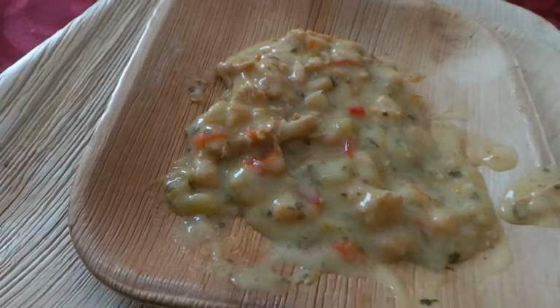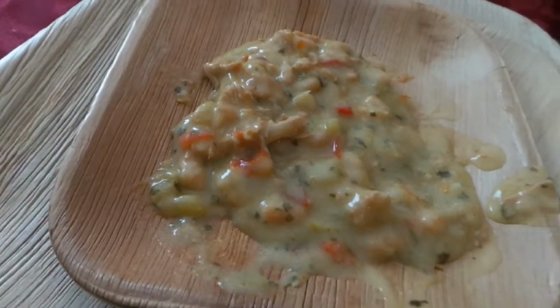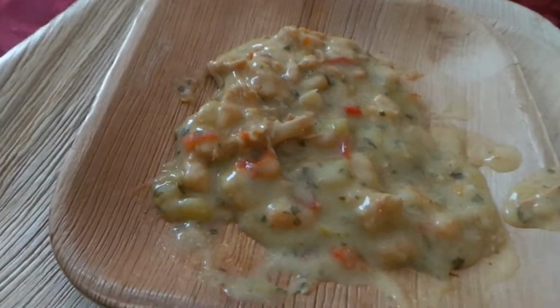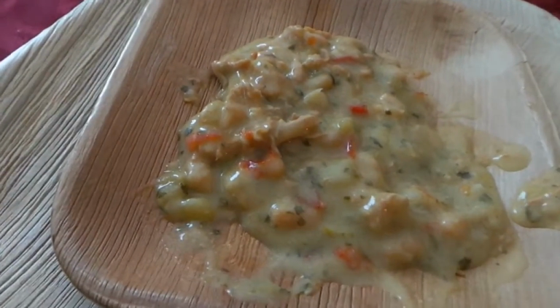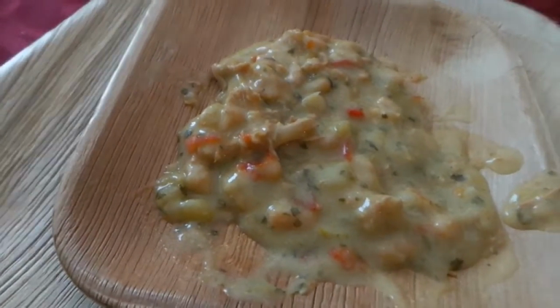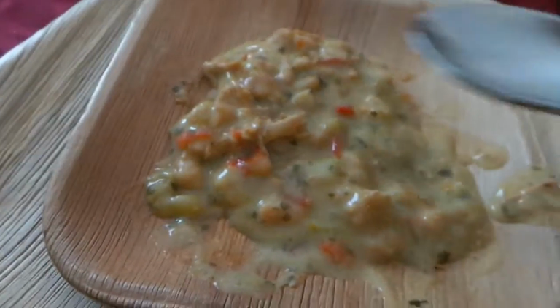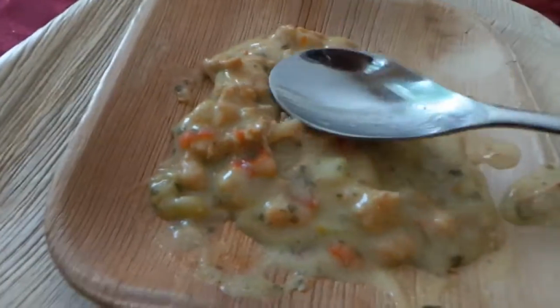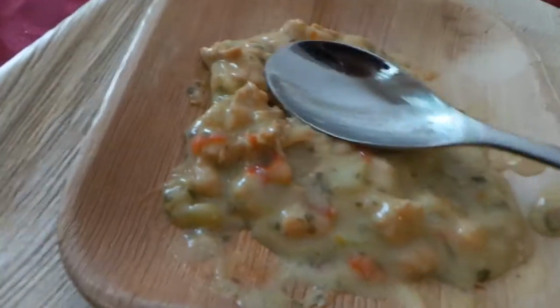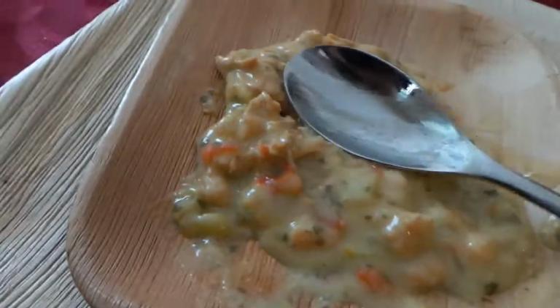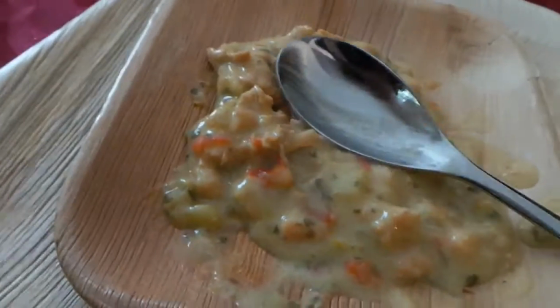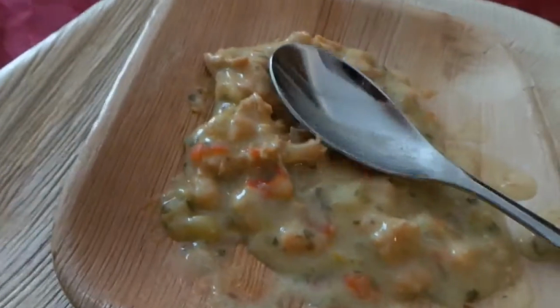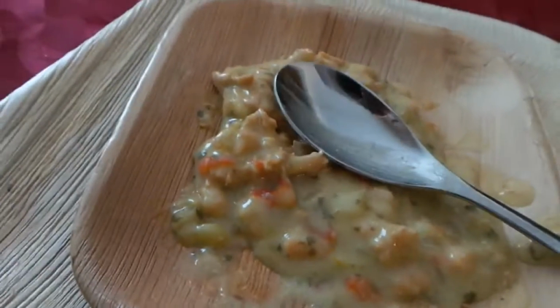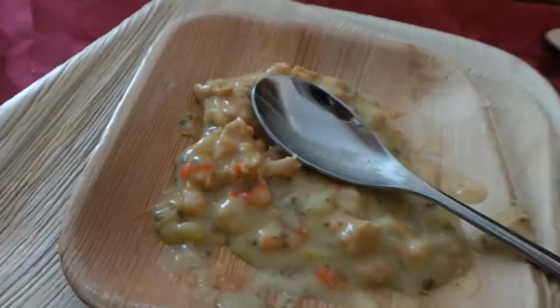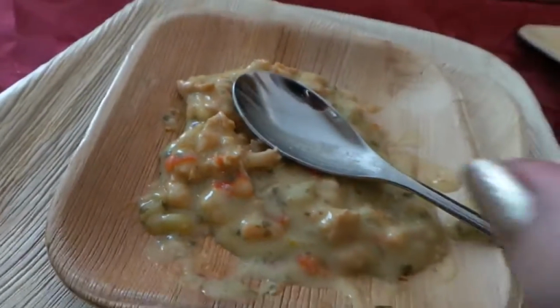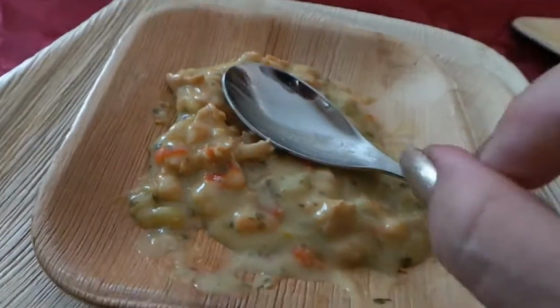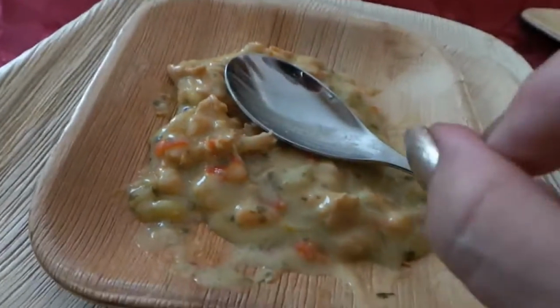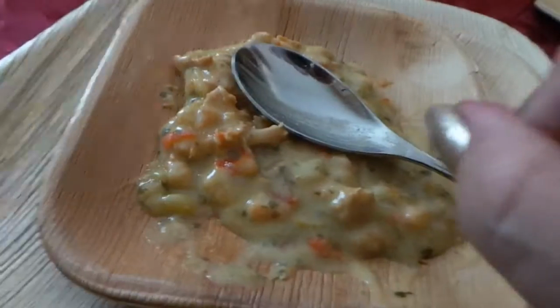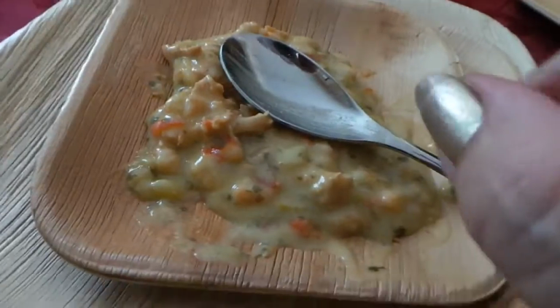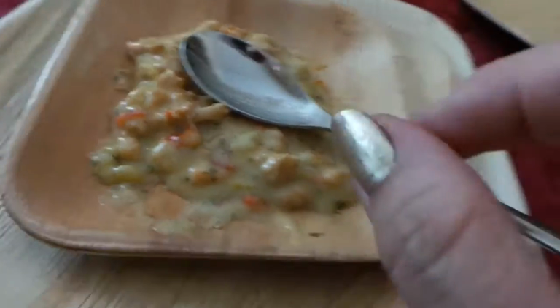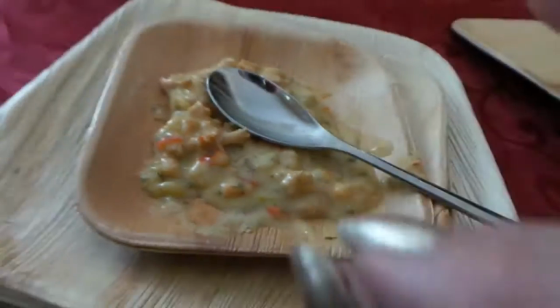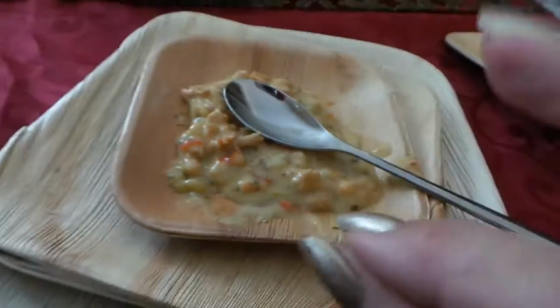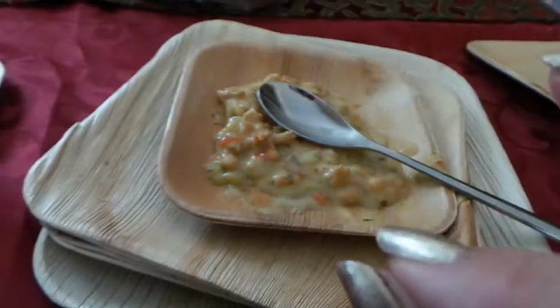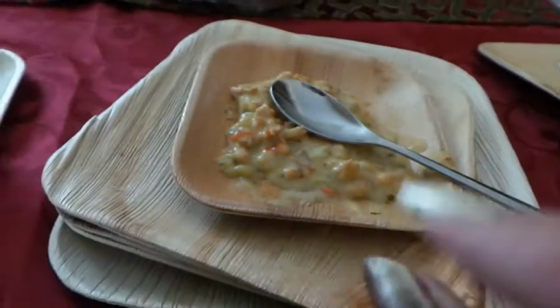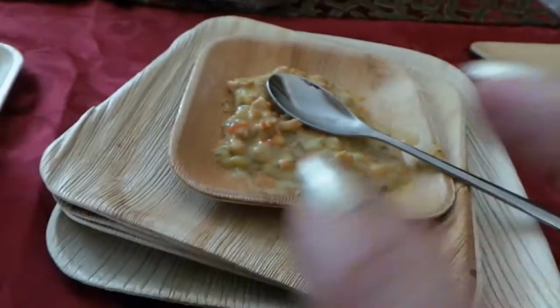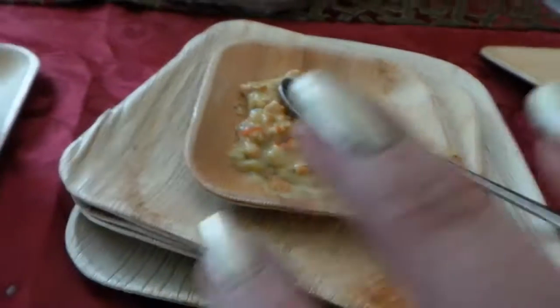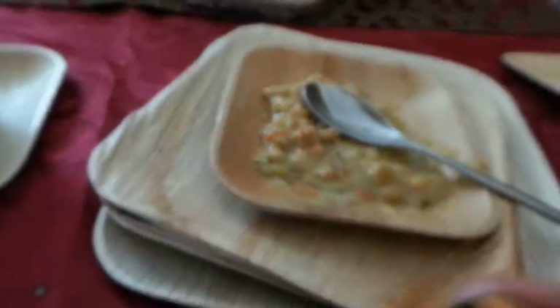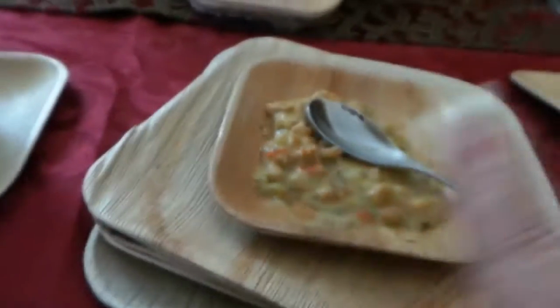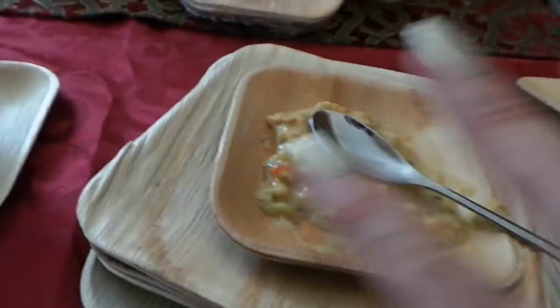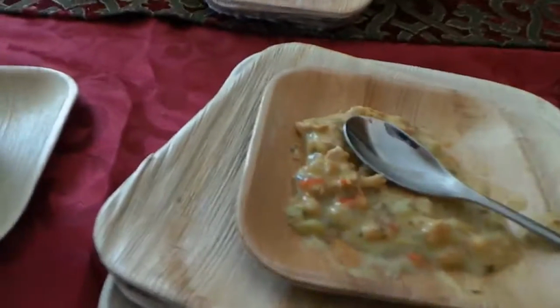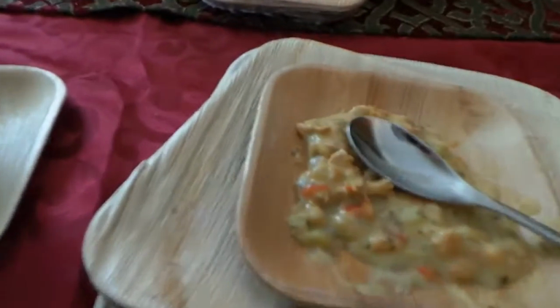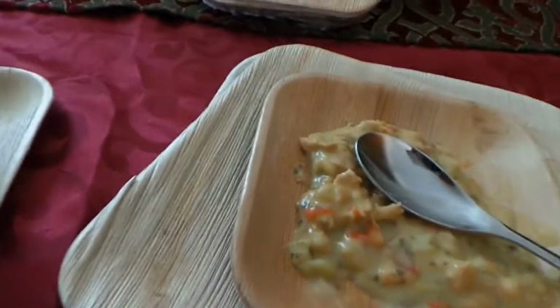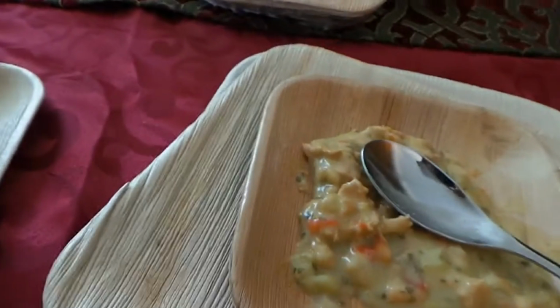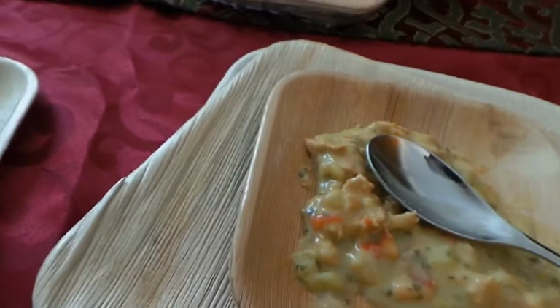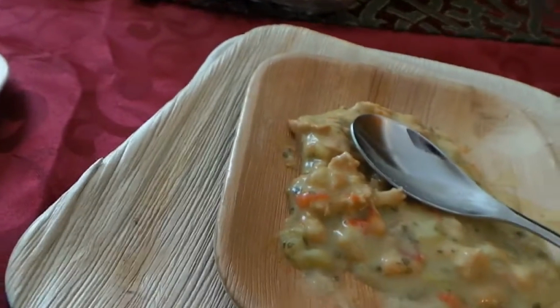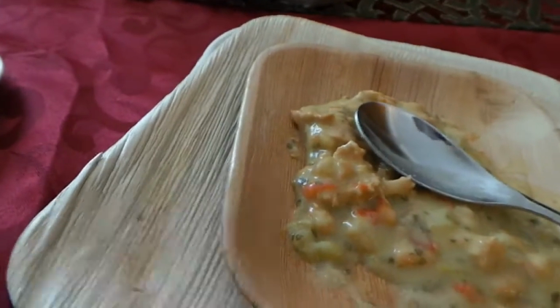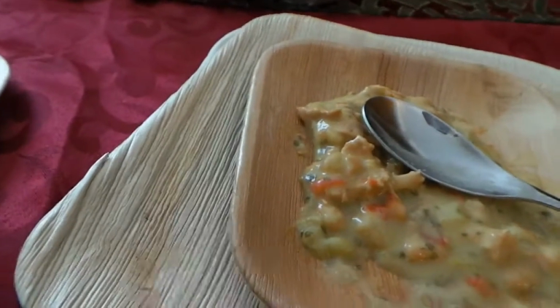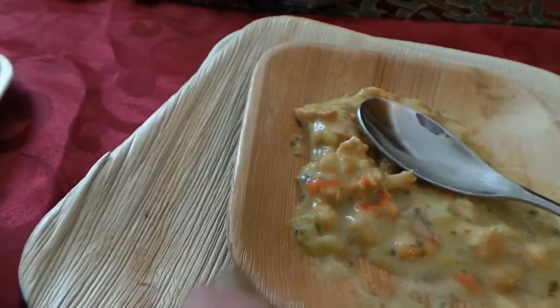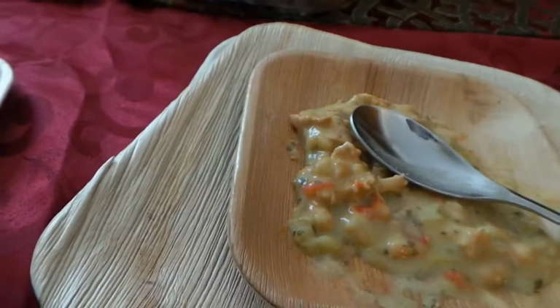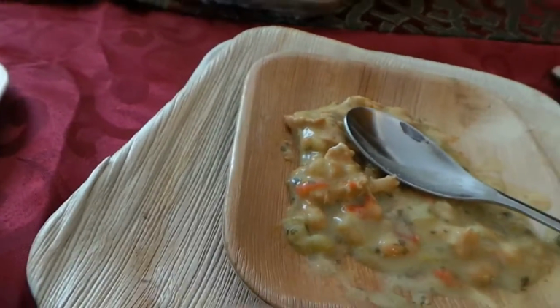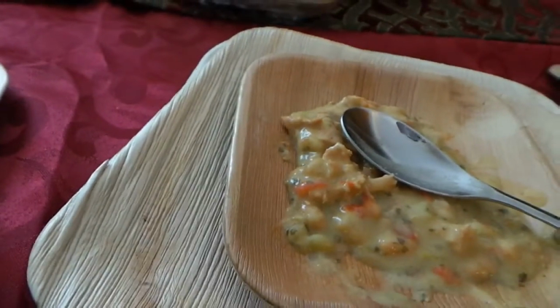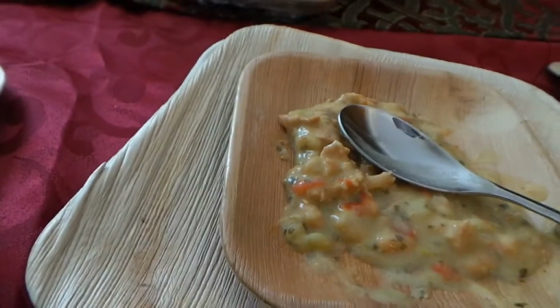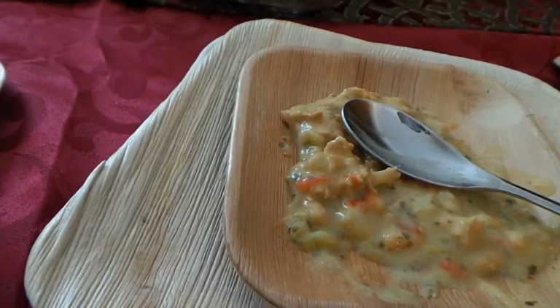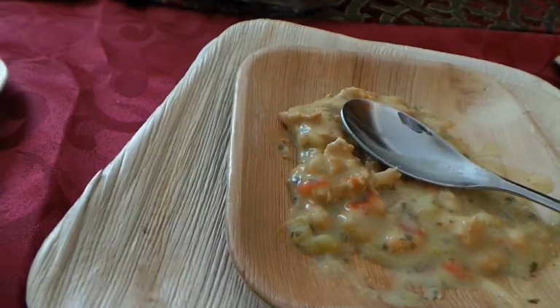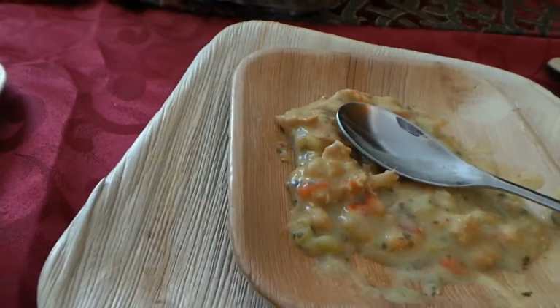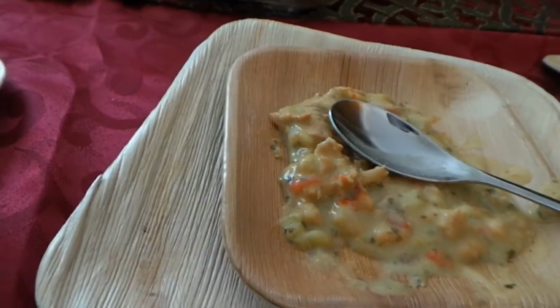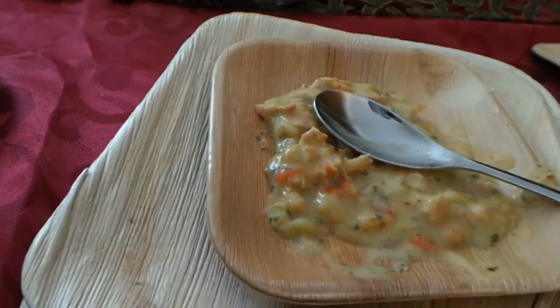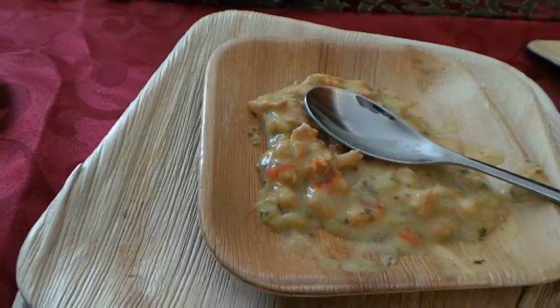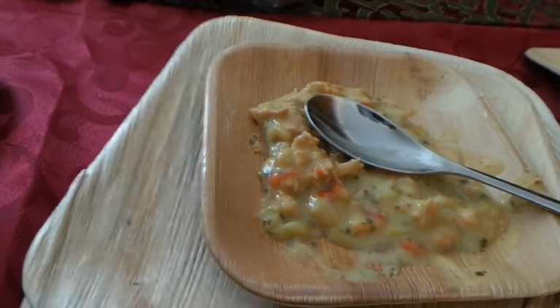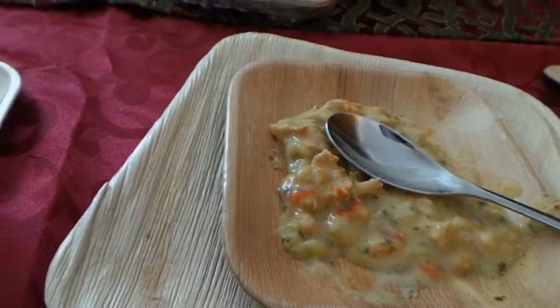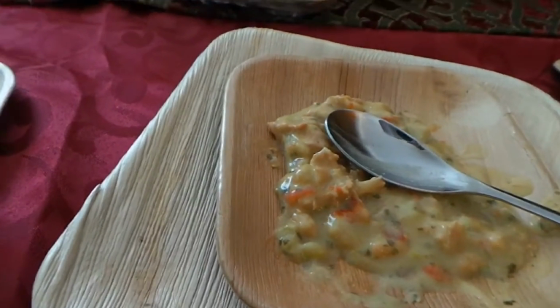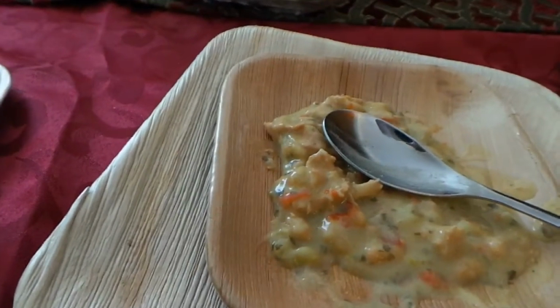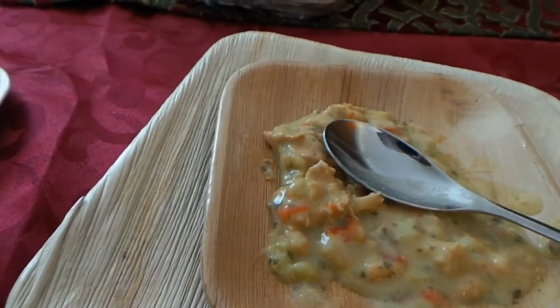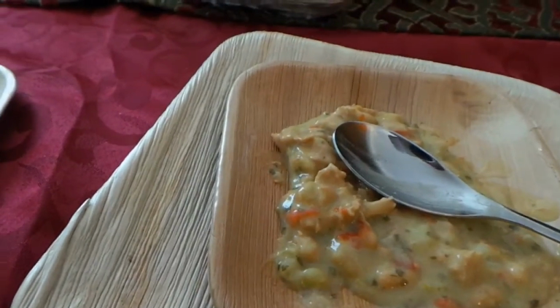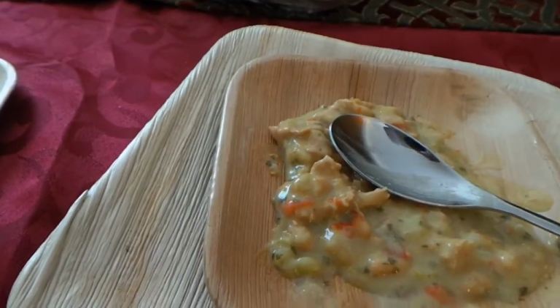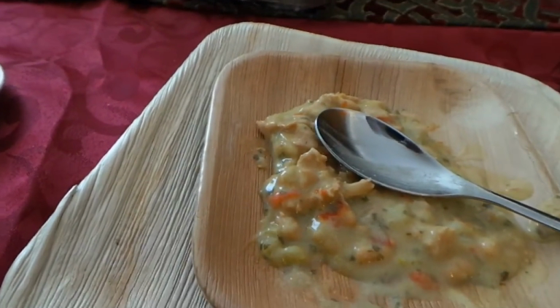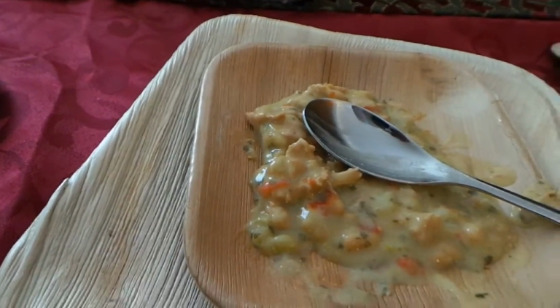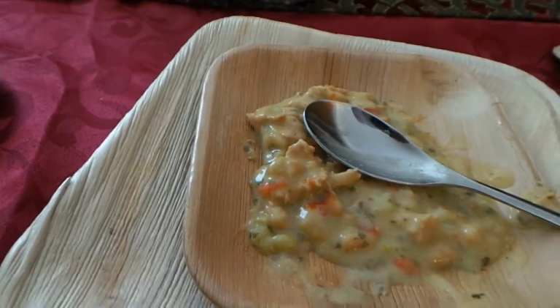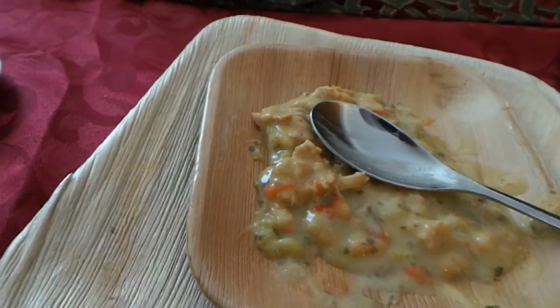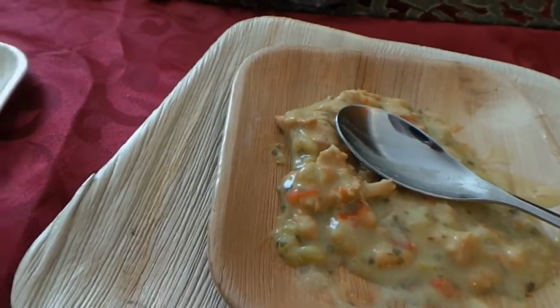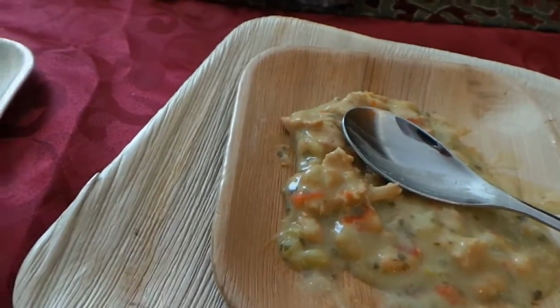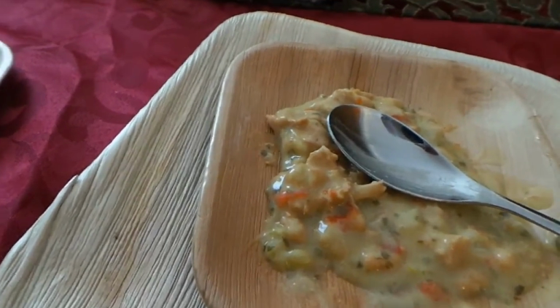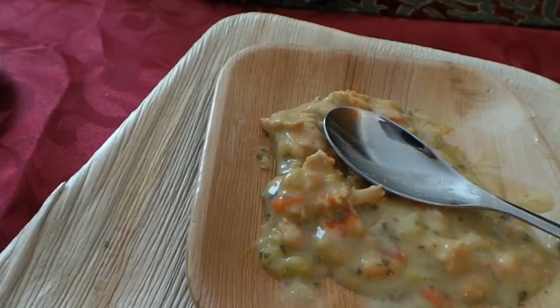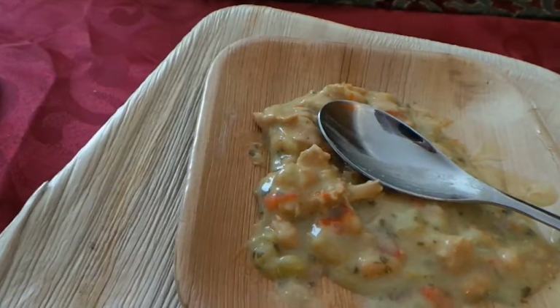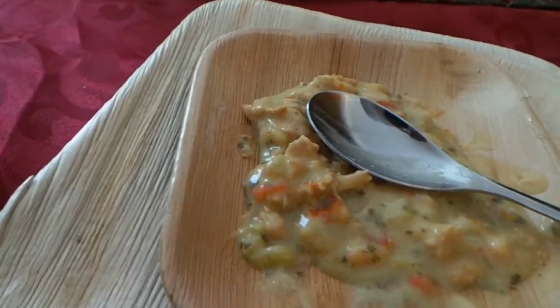Mmm, it's perfect. No taste of anything other than what you're wanting to eat.